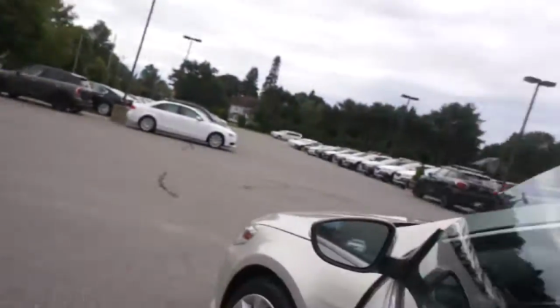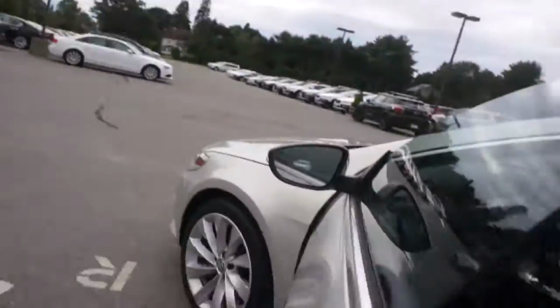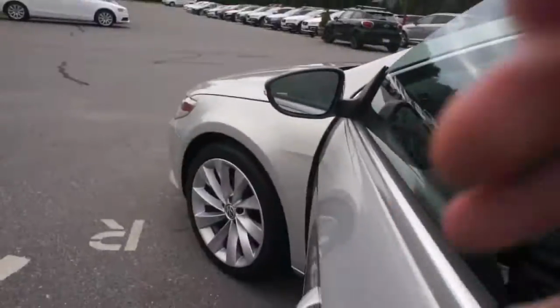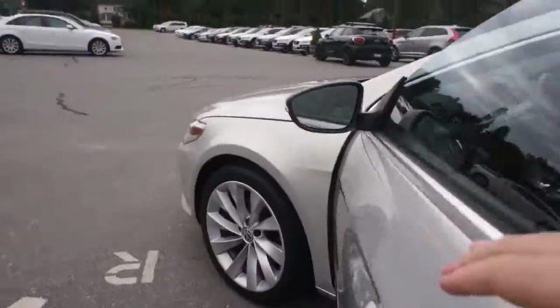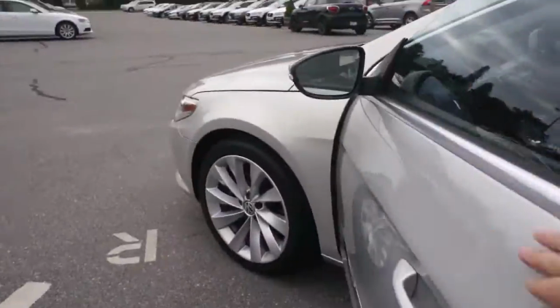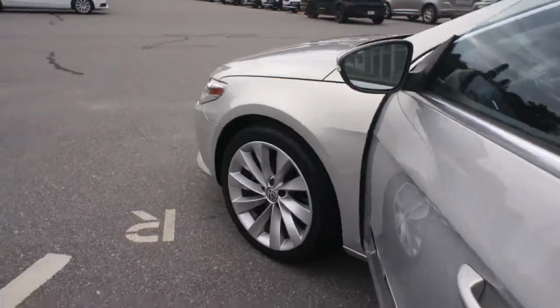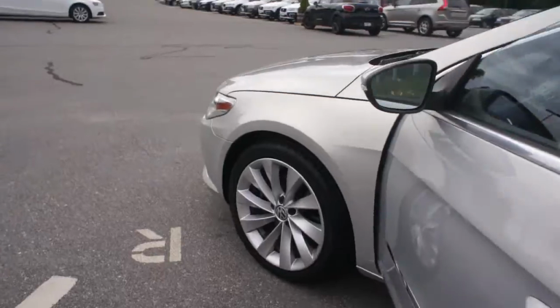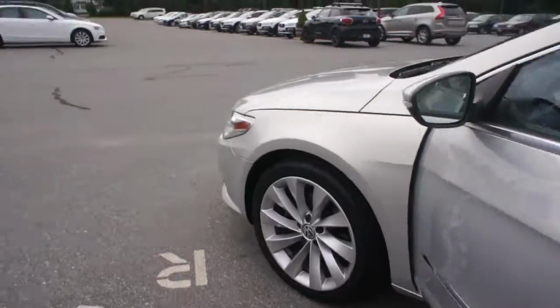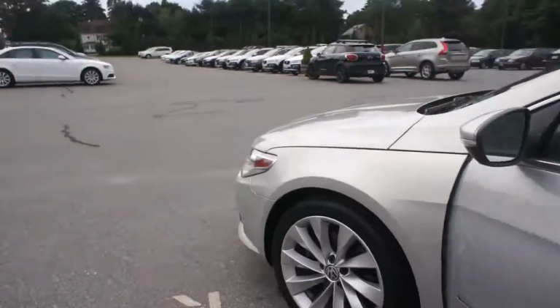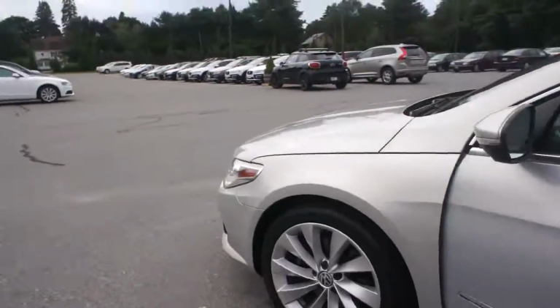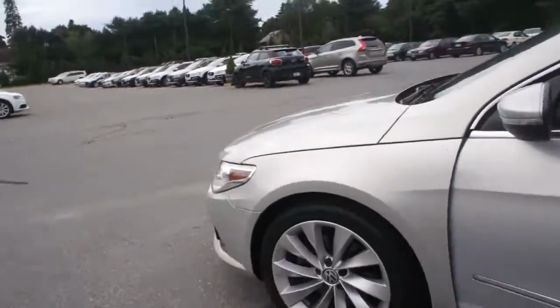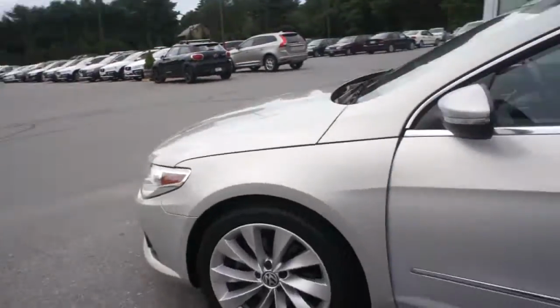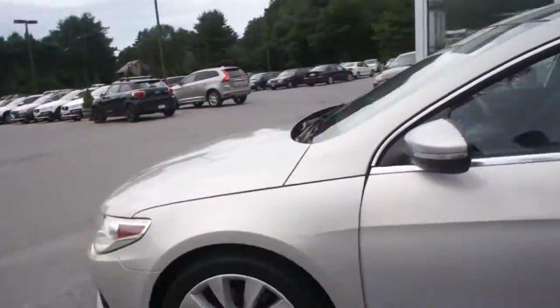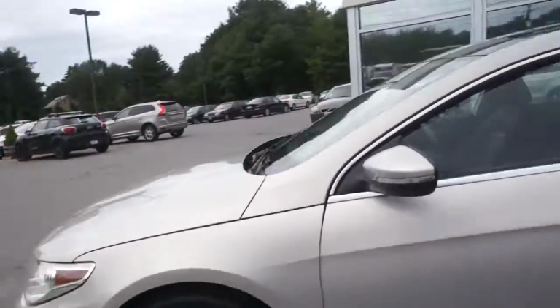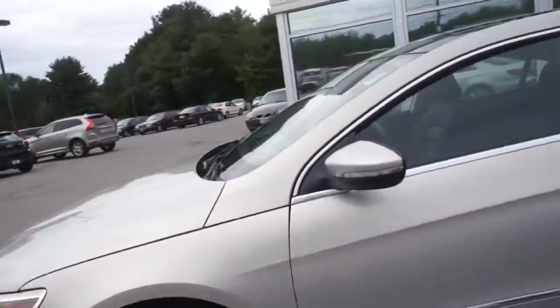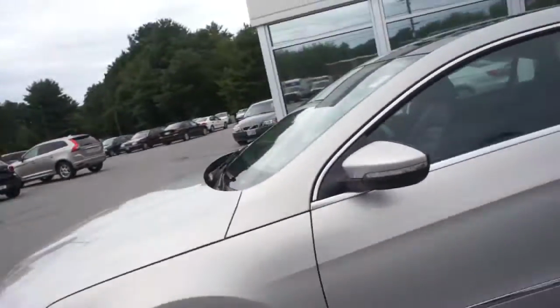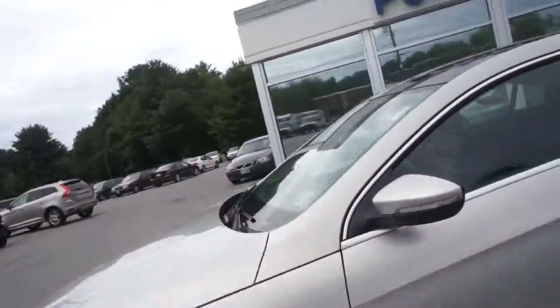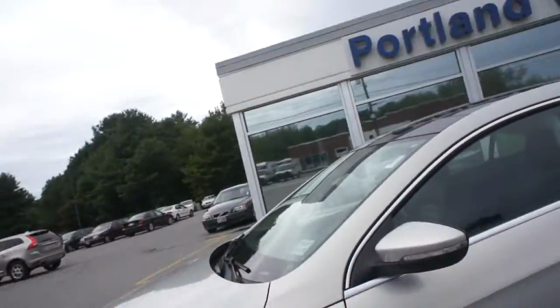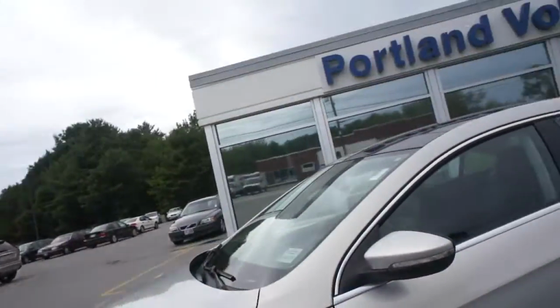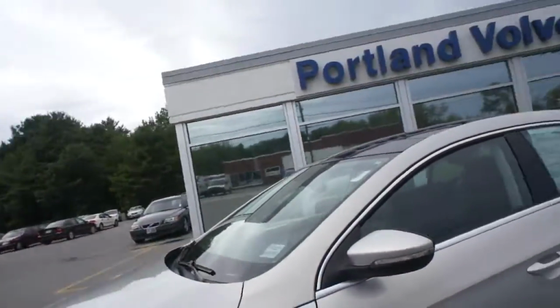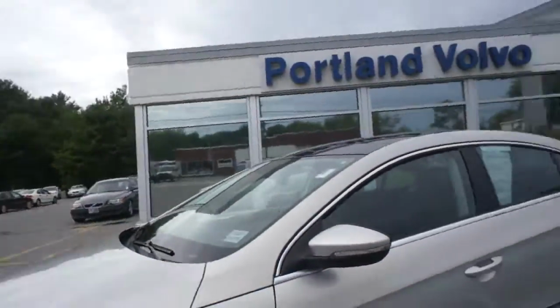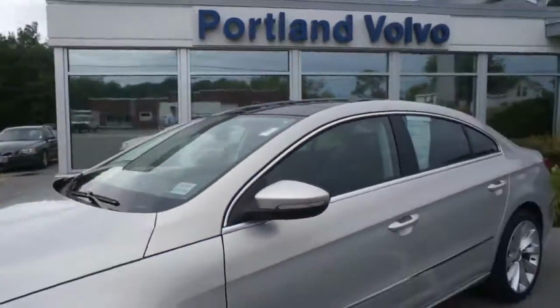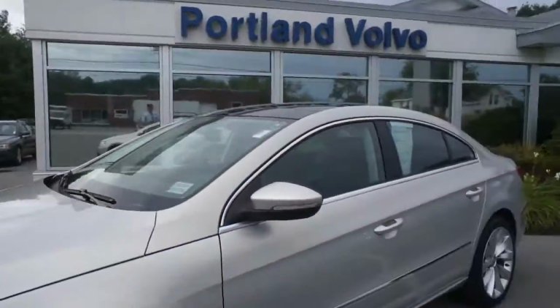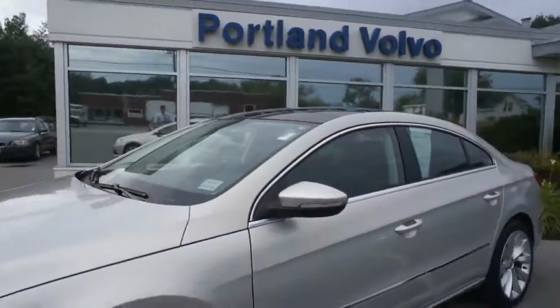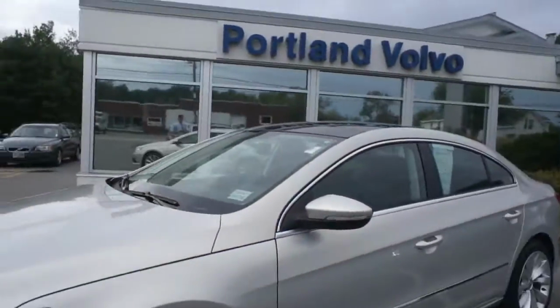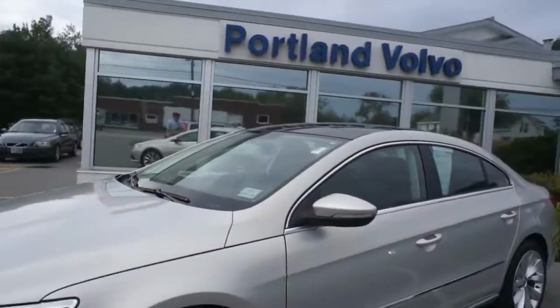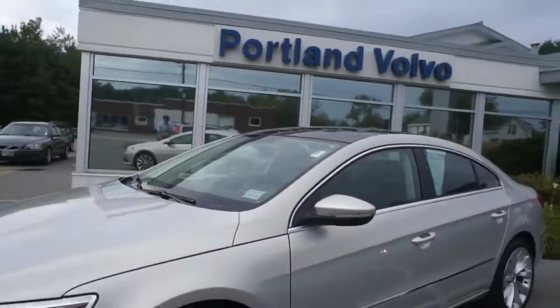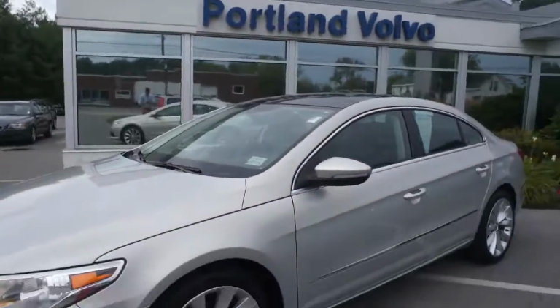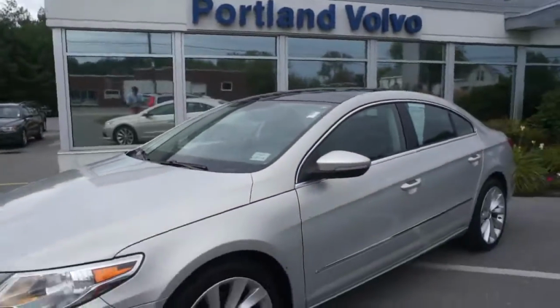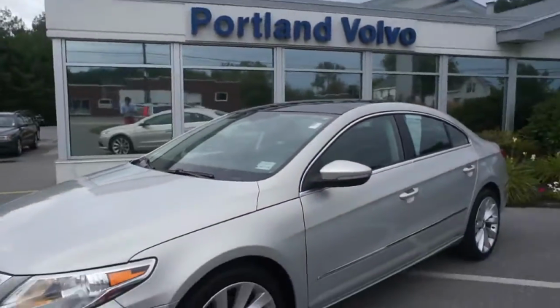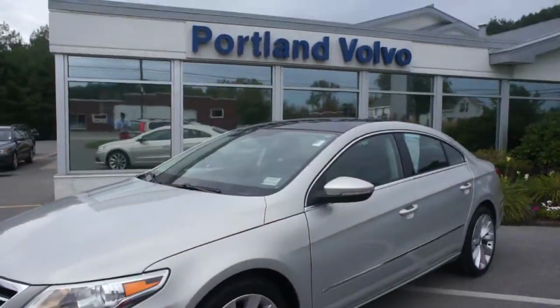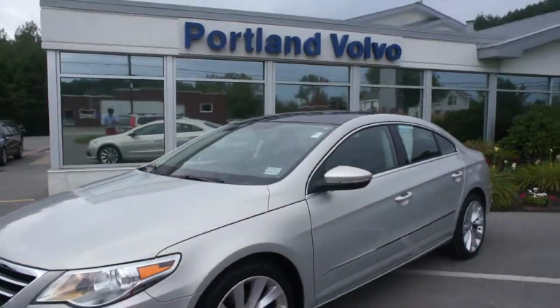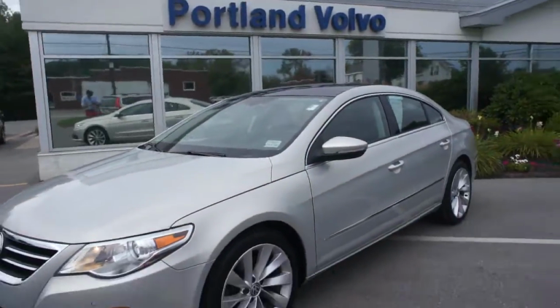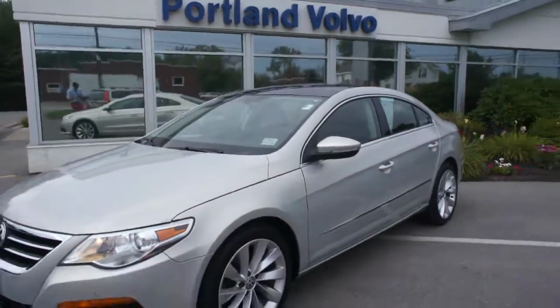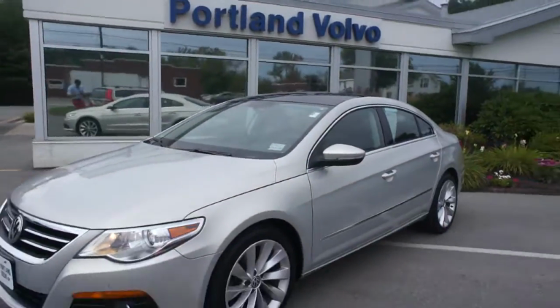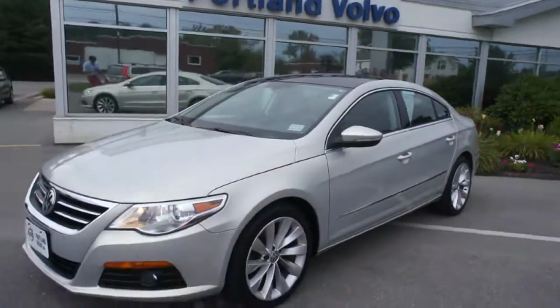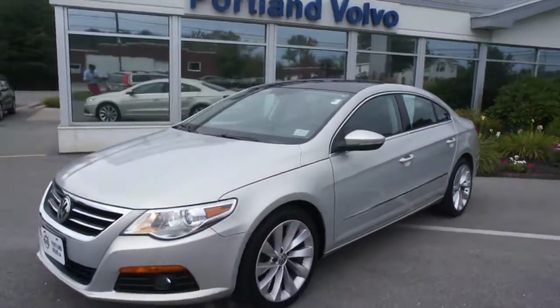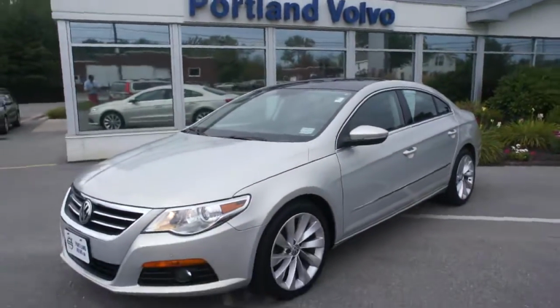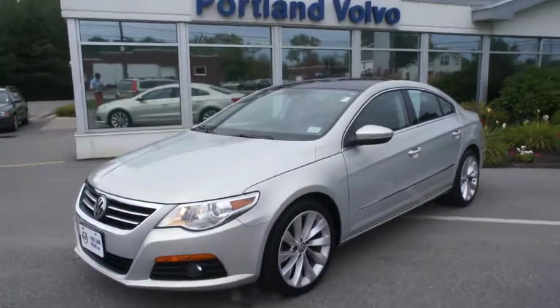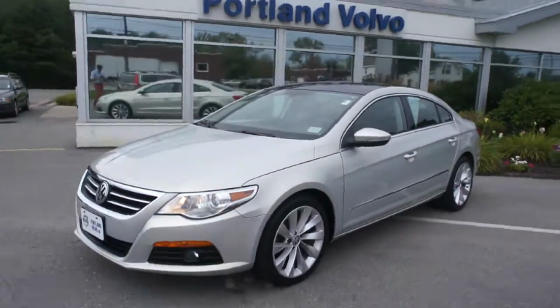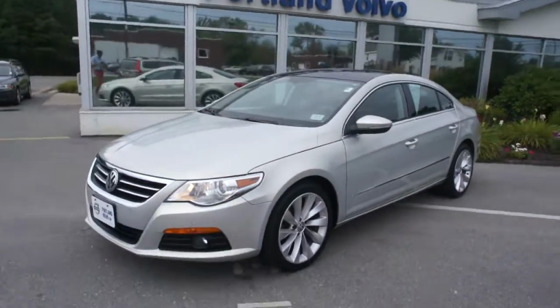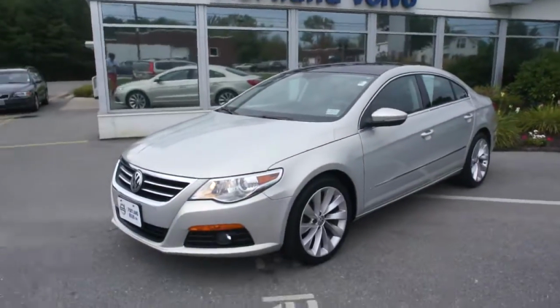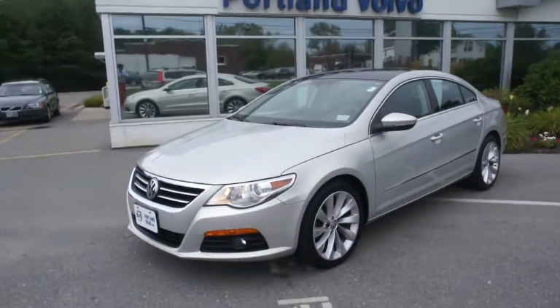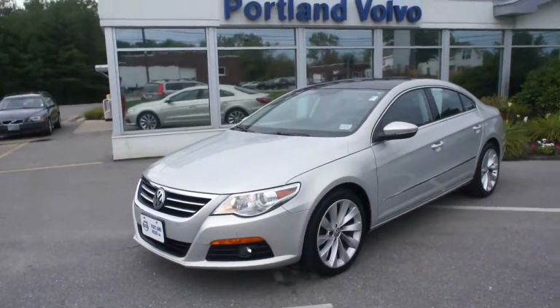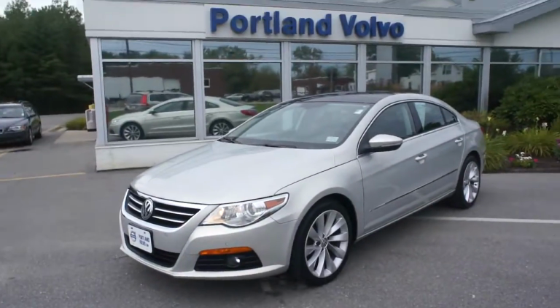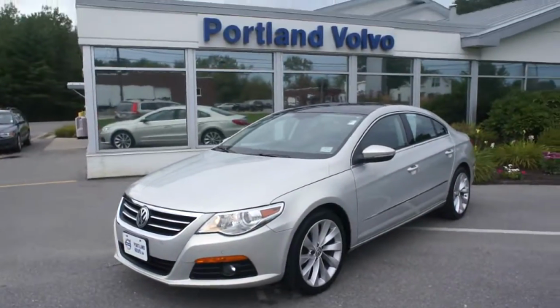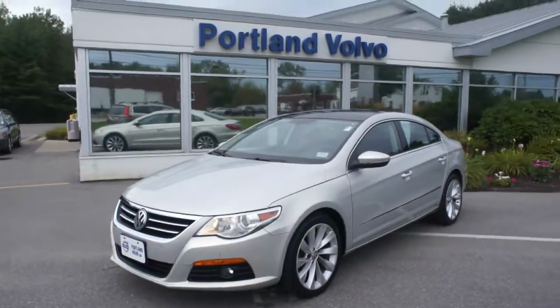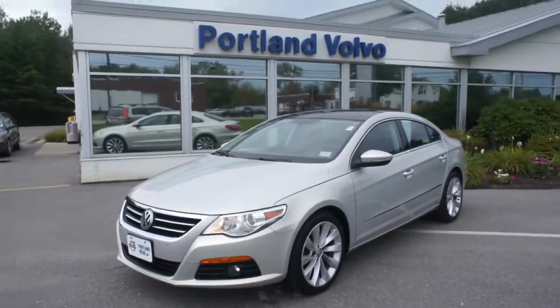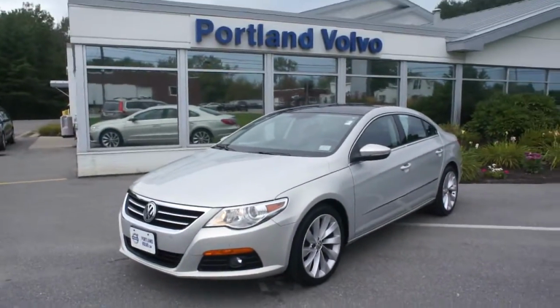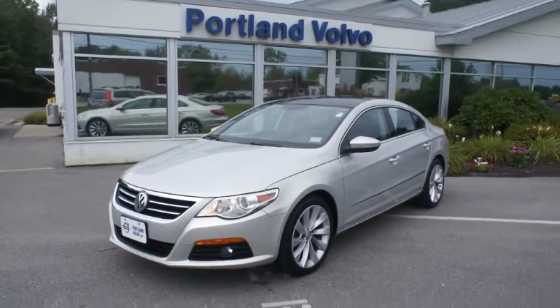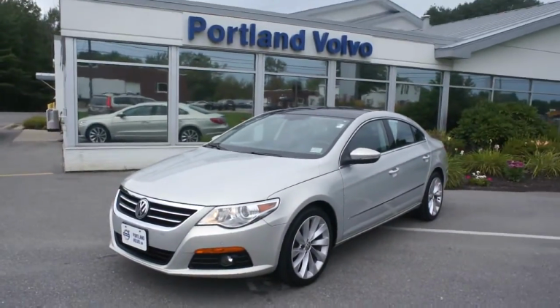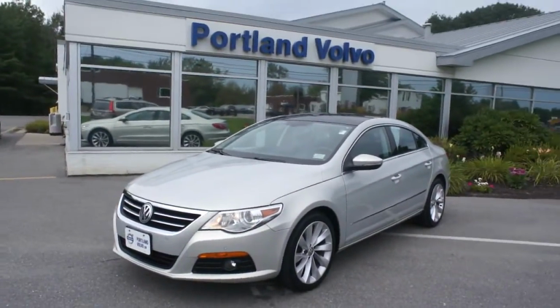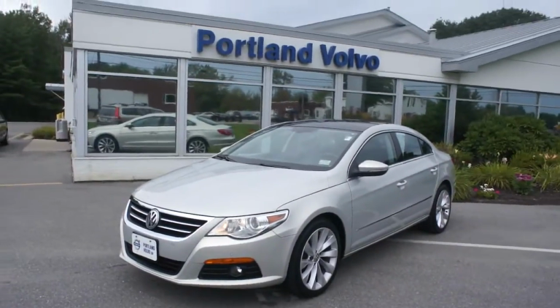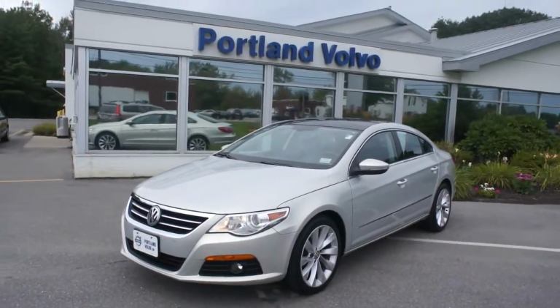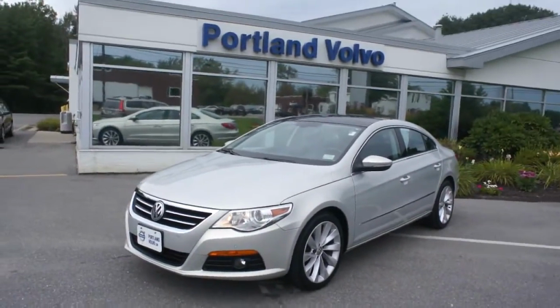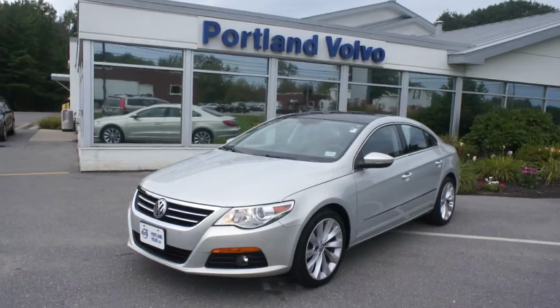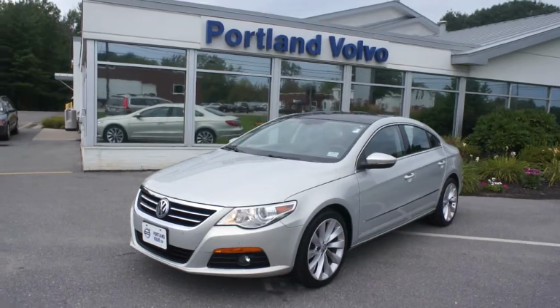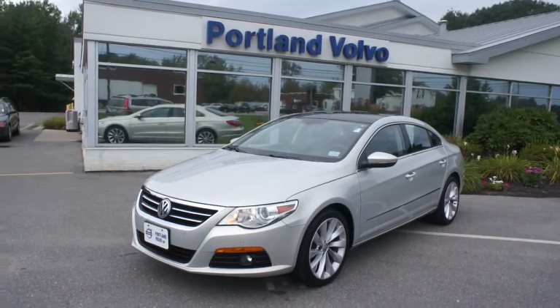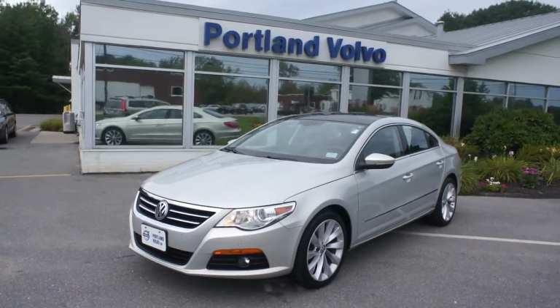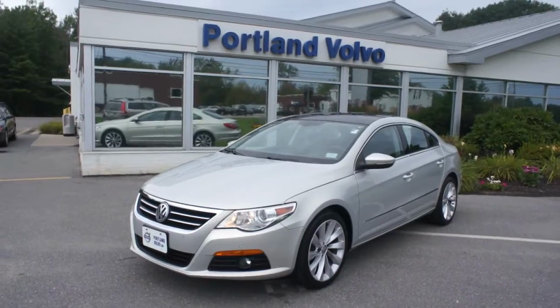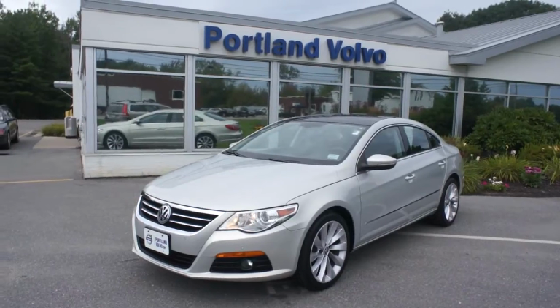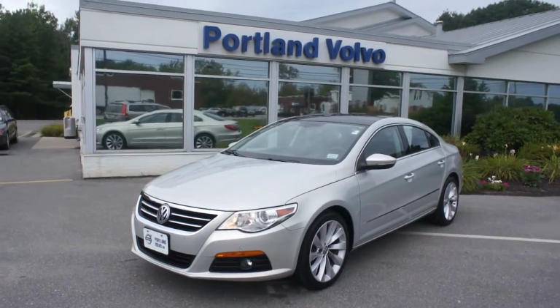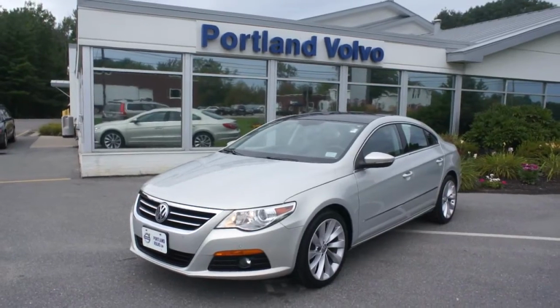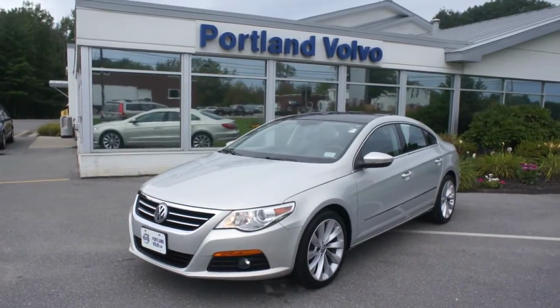So there you have it — 2010 Volkswagen CC here at Portland Volvo.